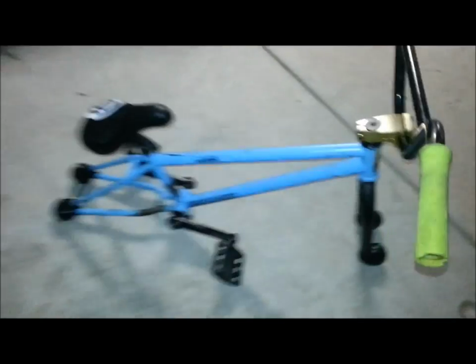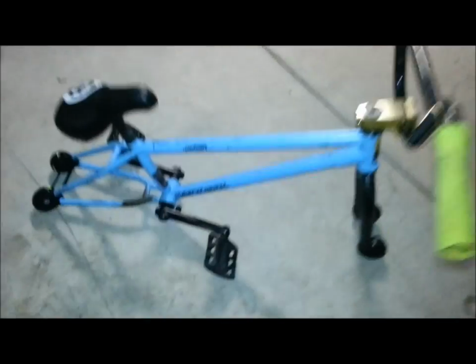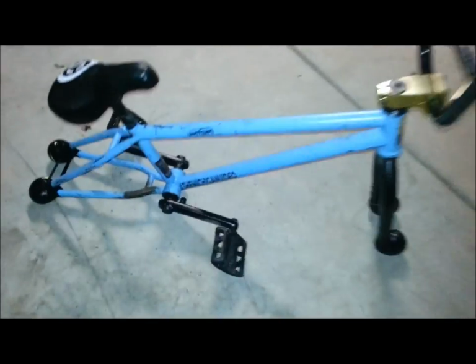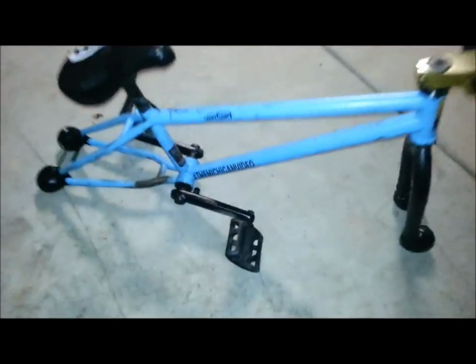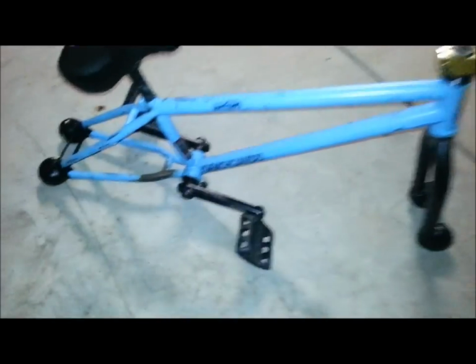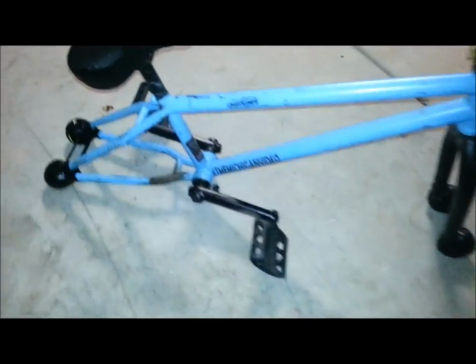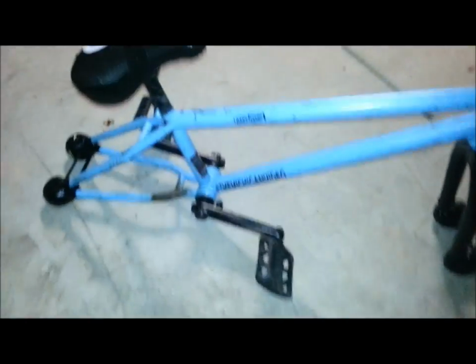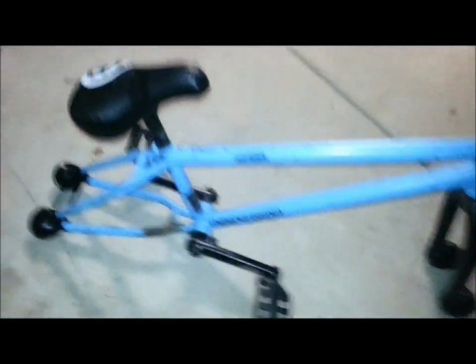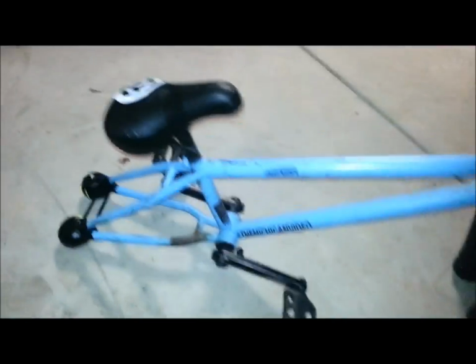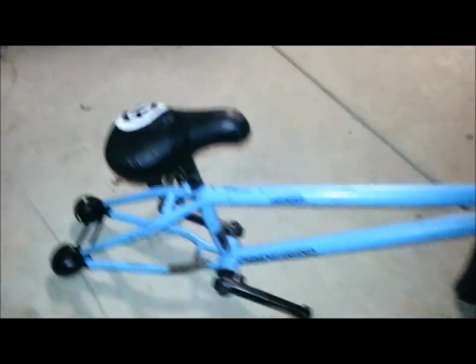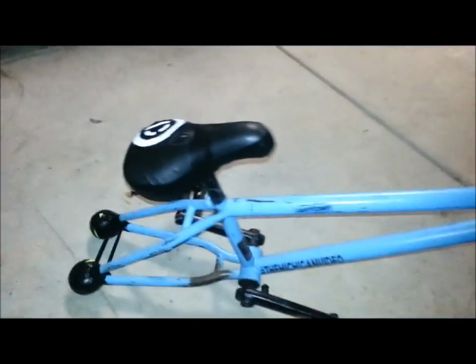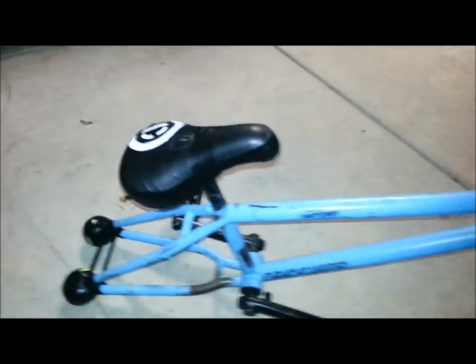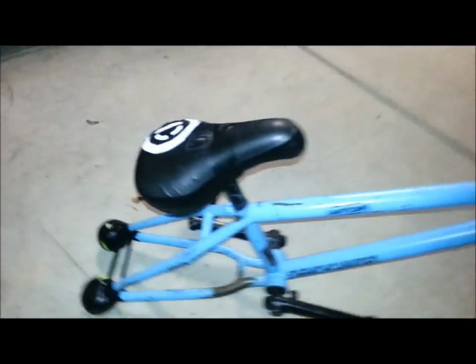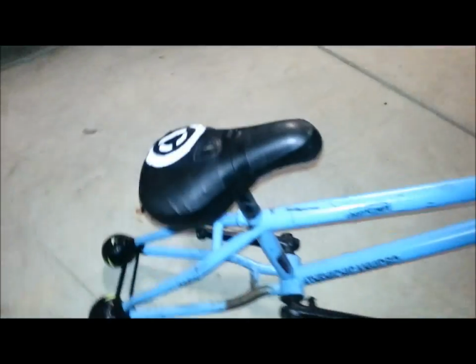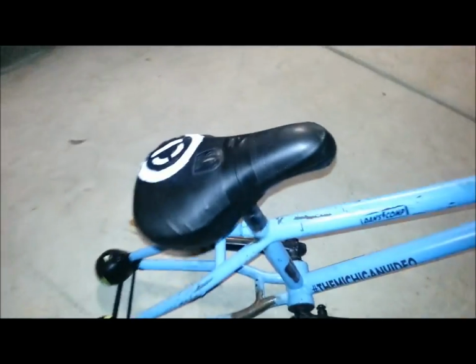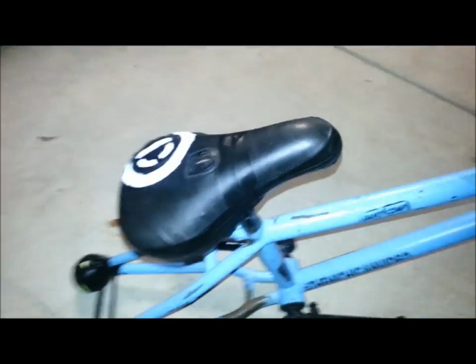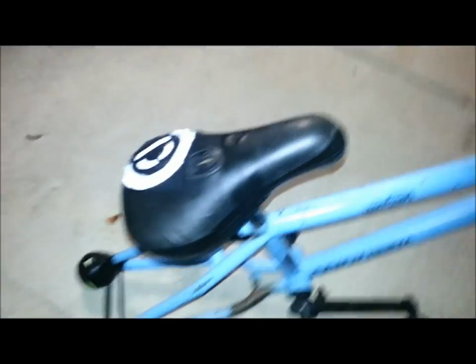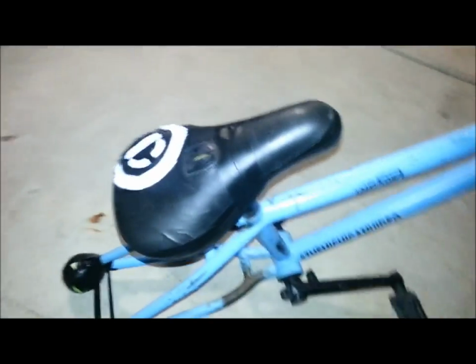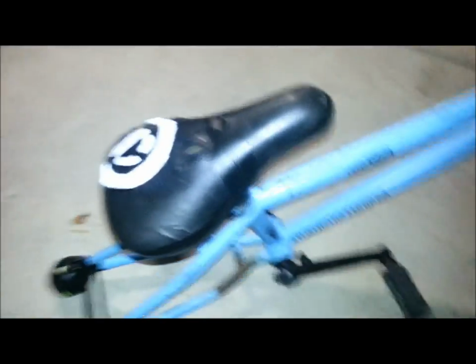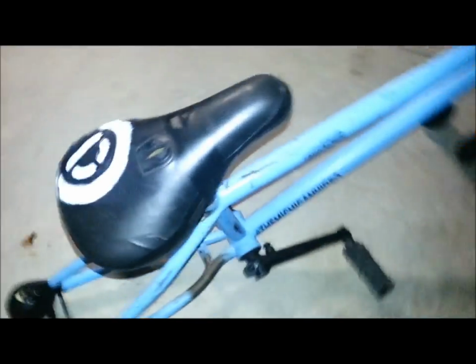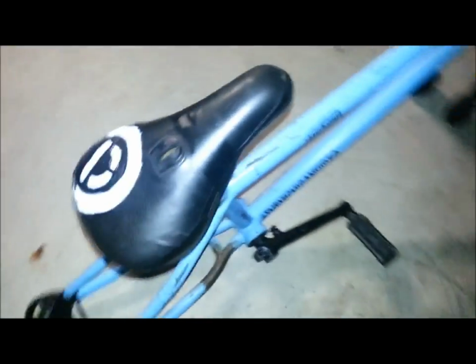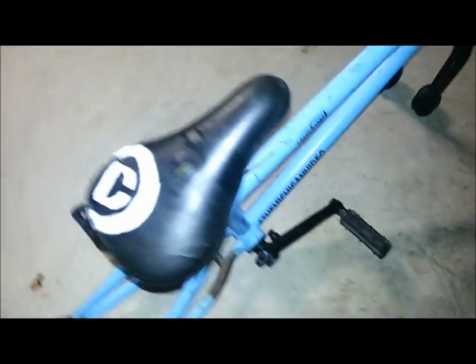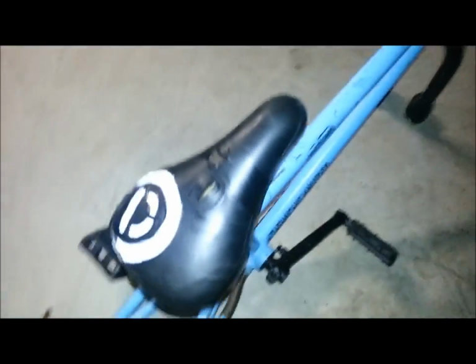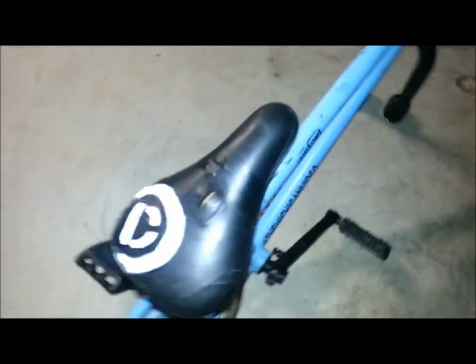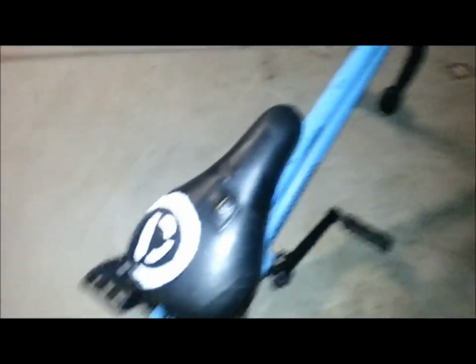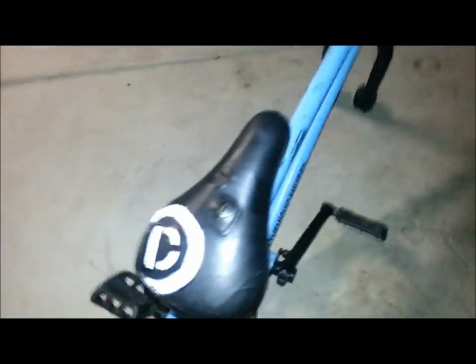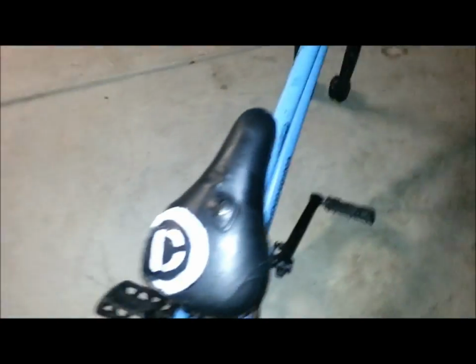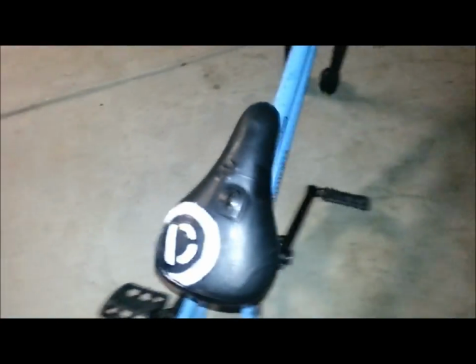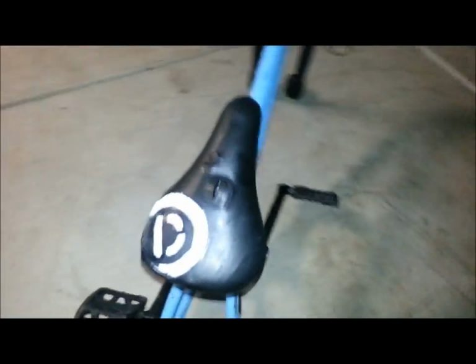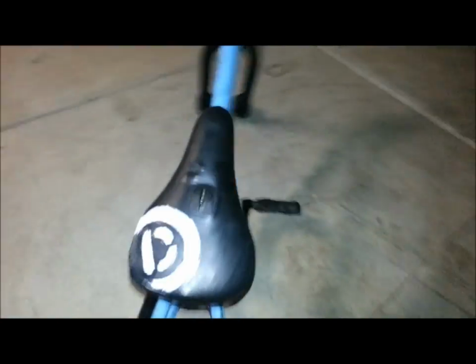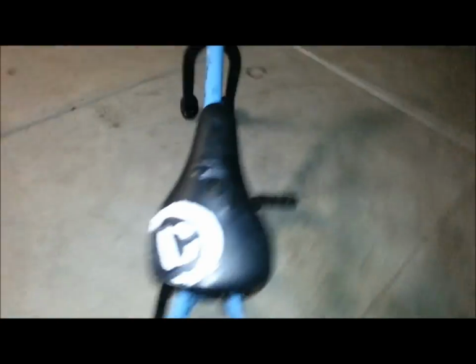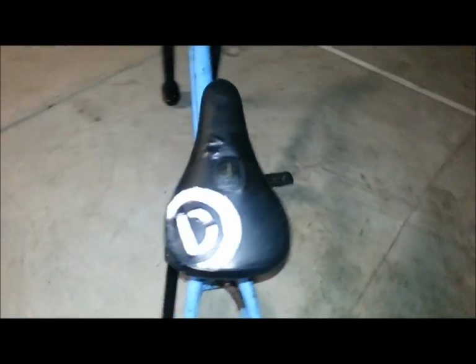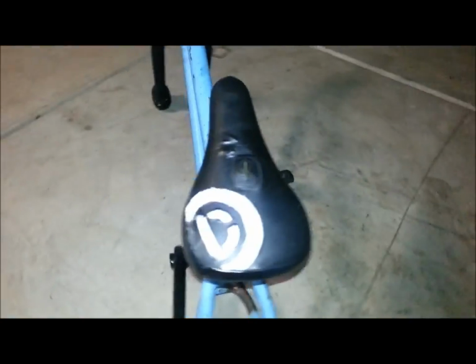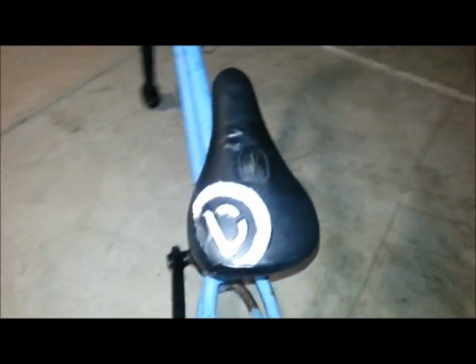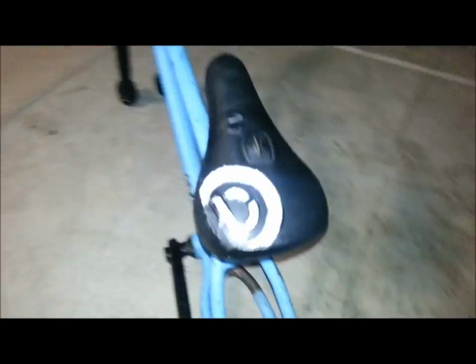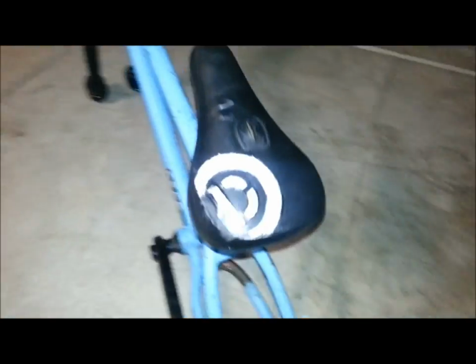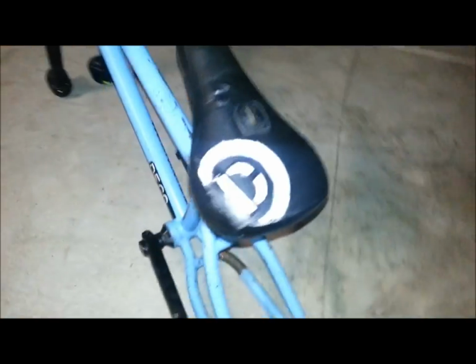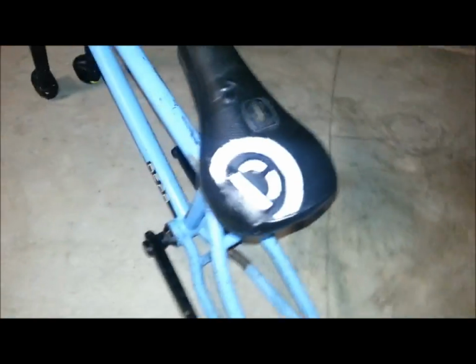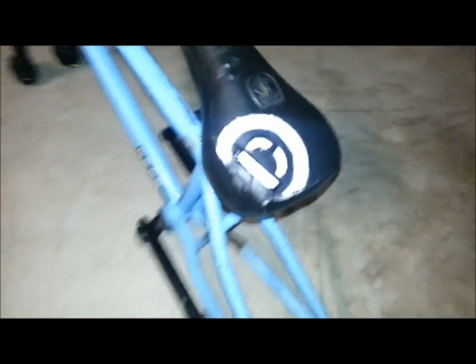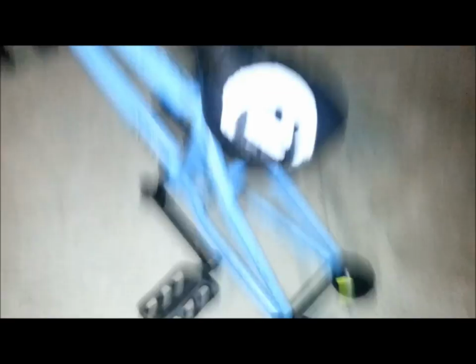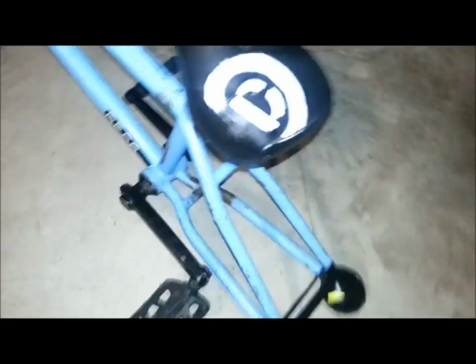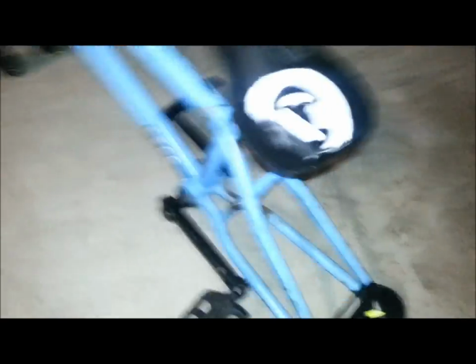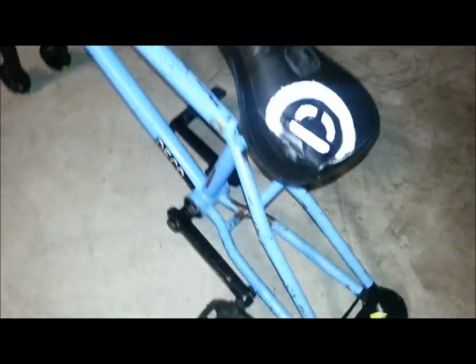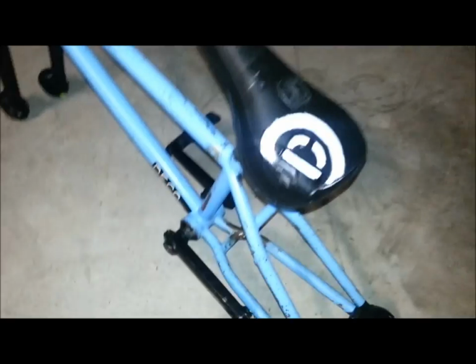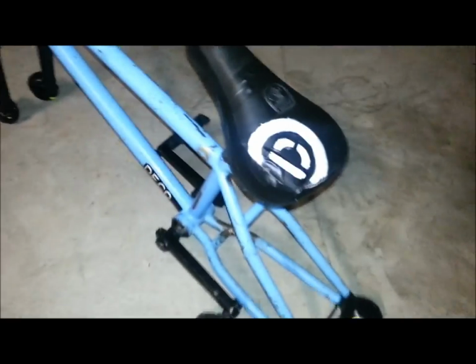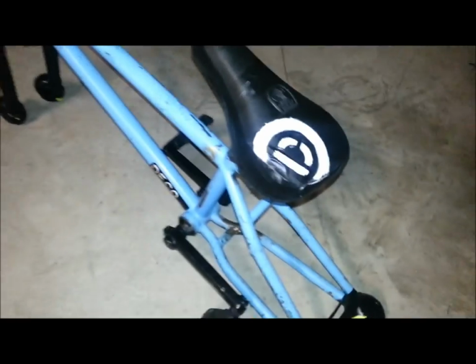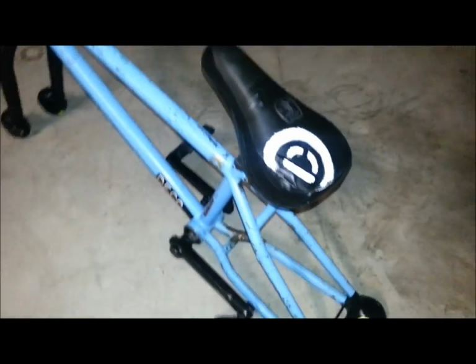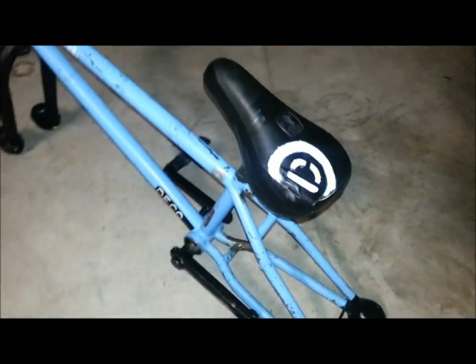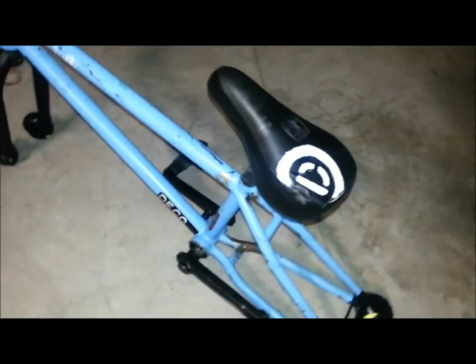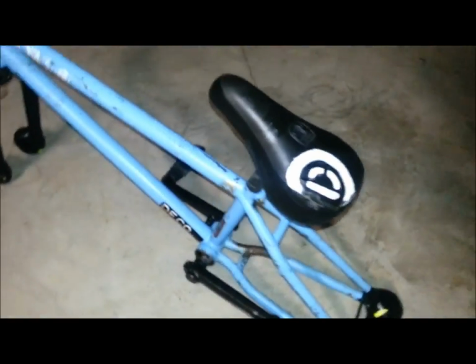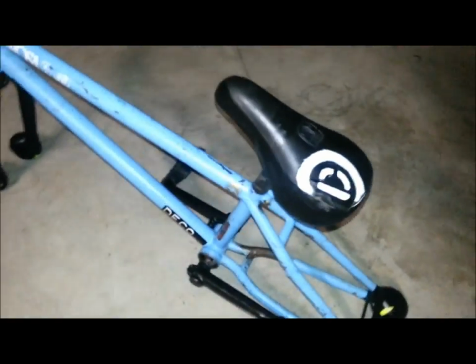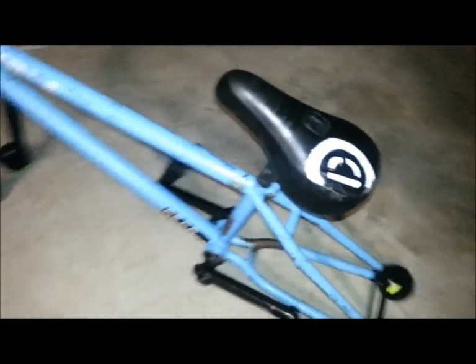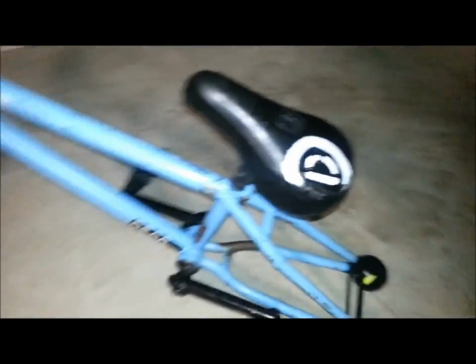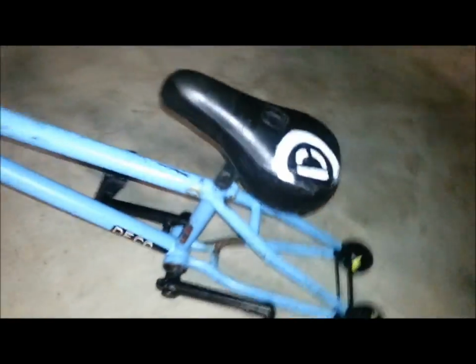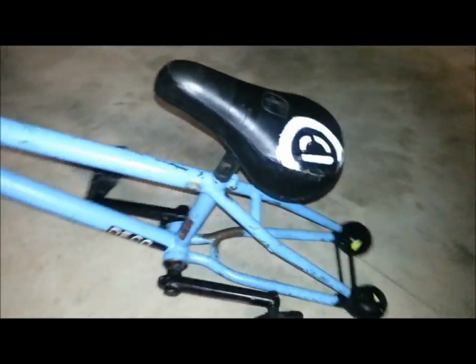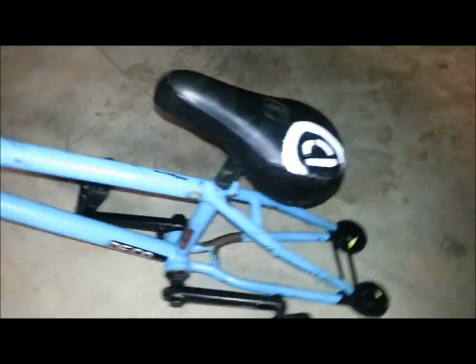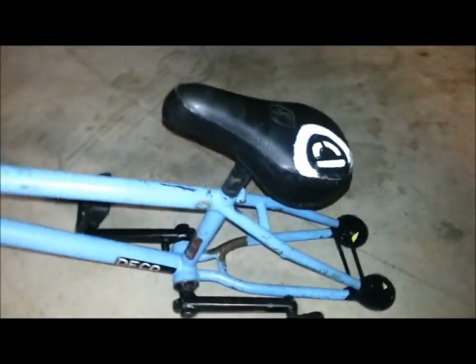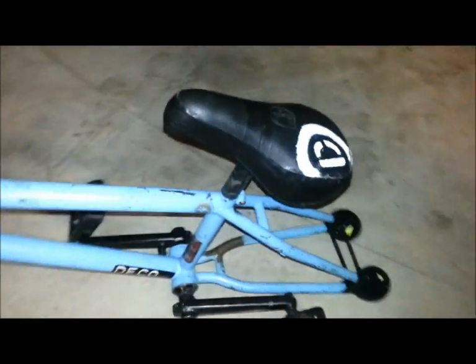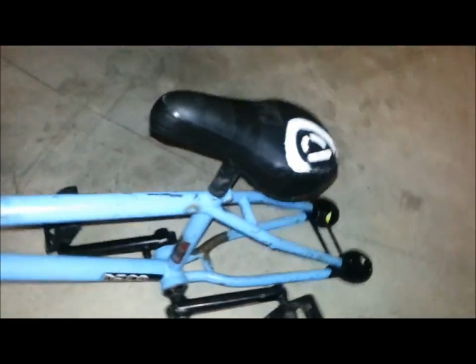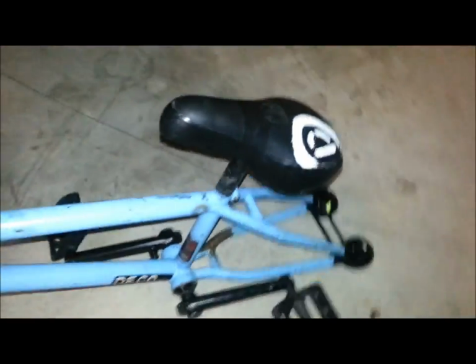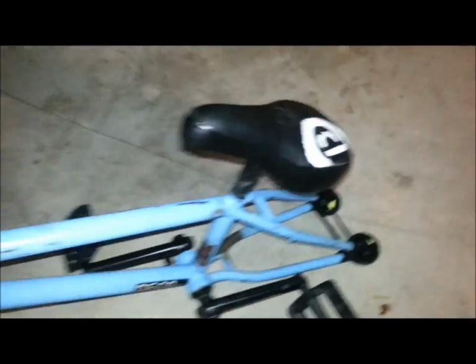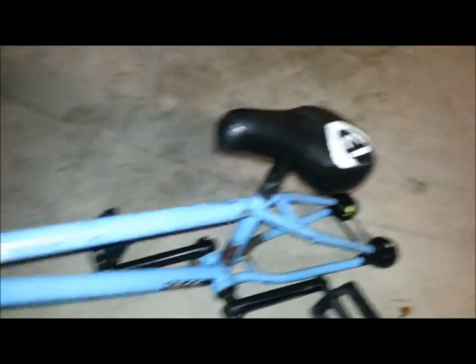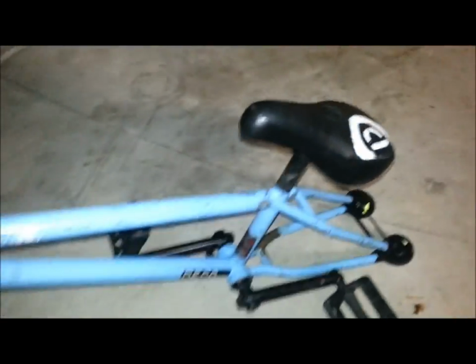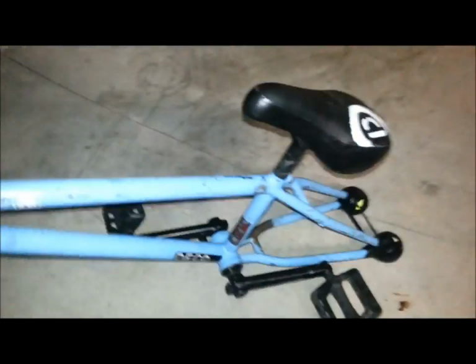Hey guys, there it is — that's how it looks on the tramp bike itself. You can see there, no more torn up.